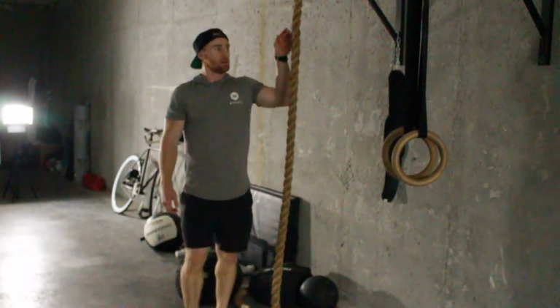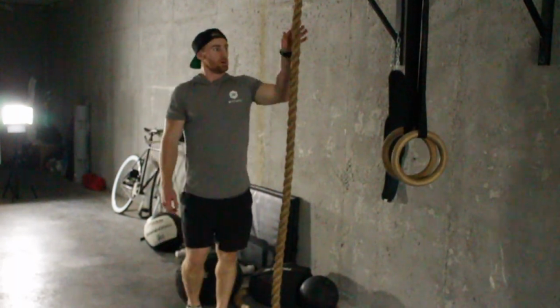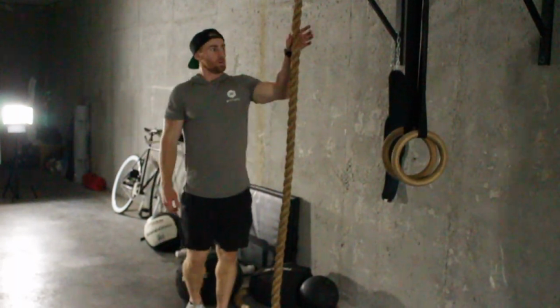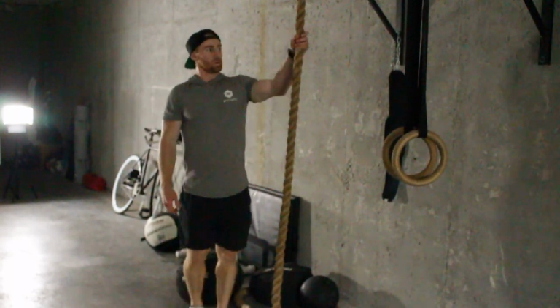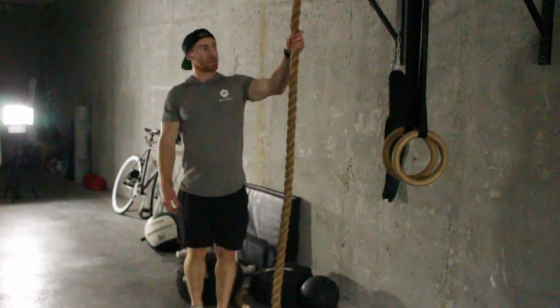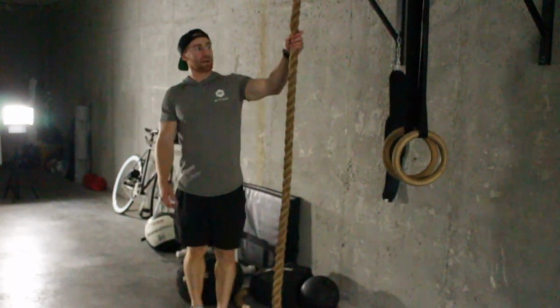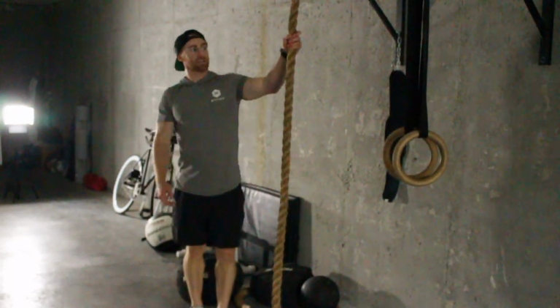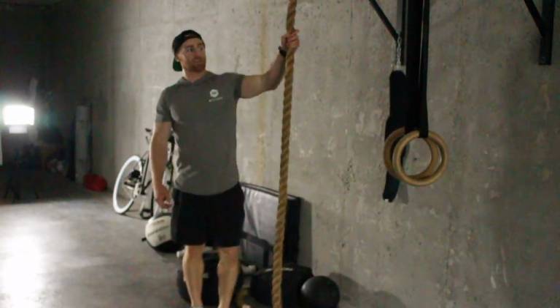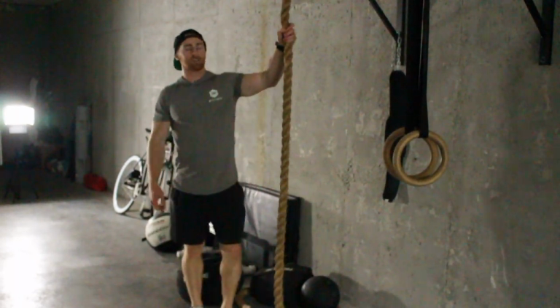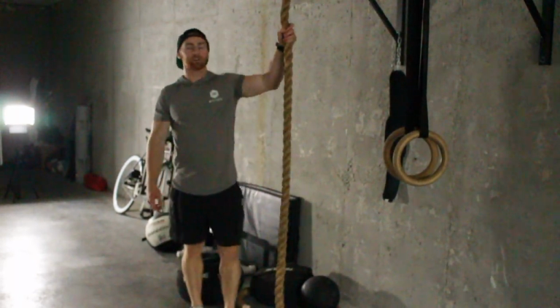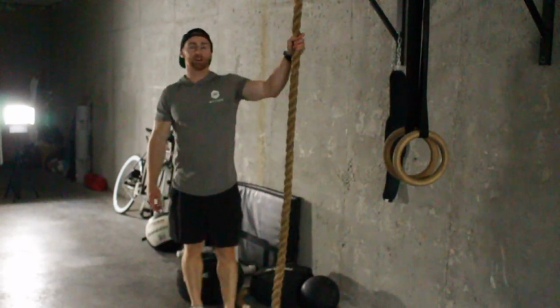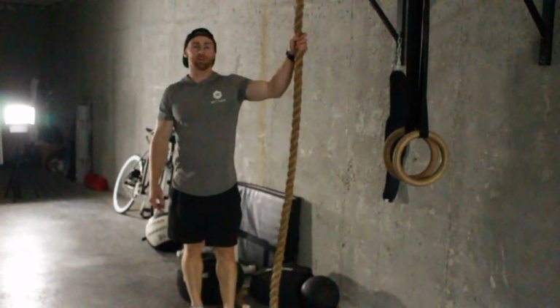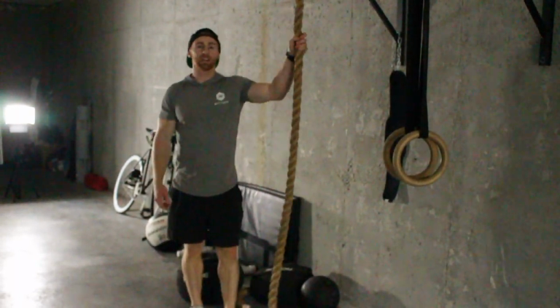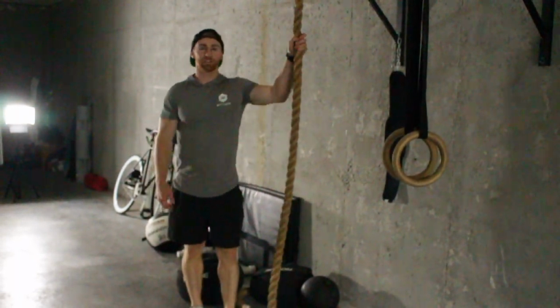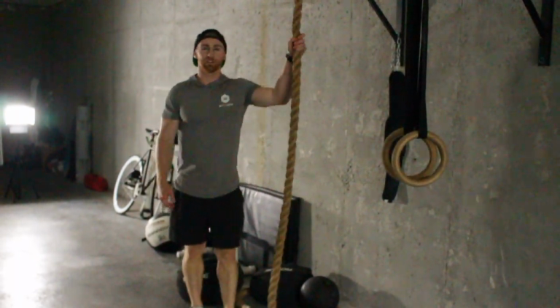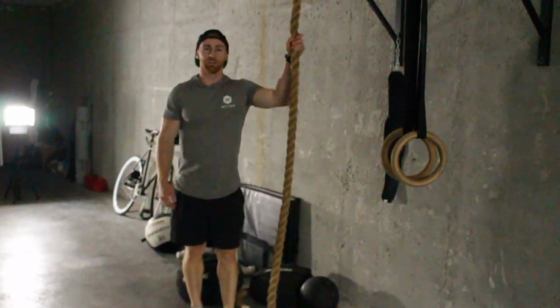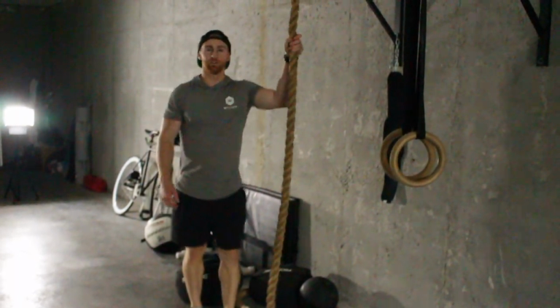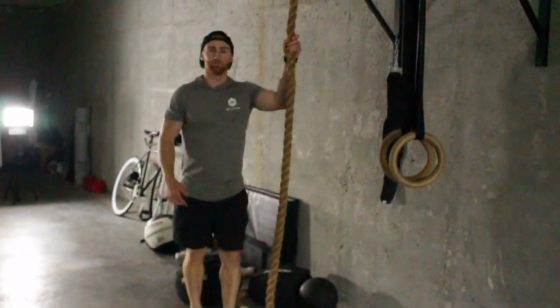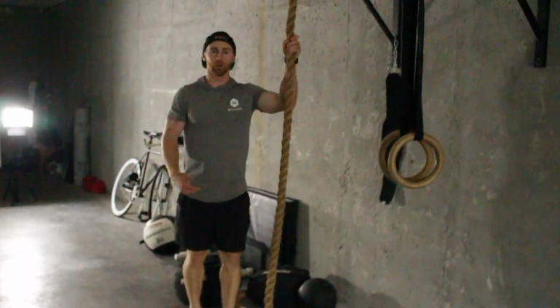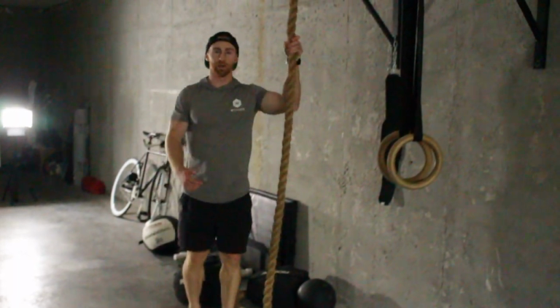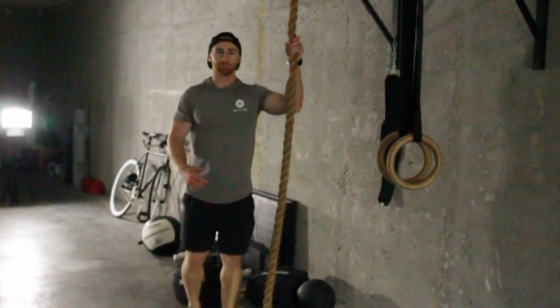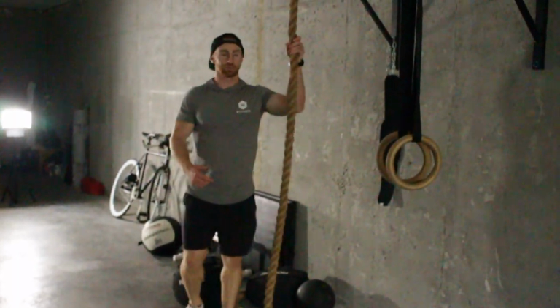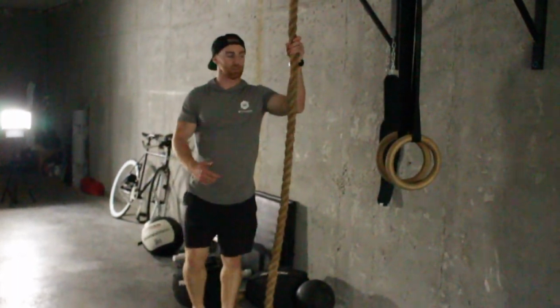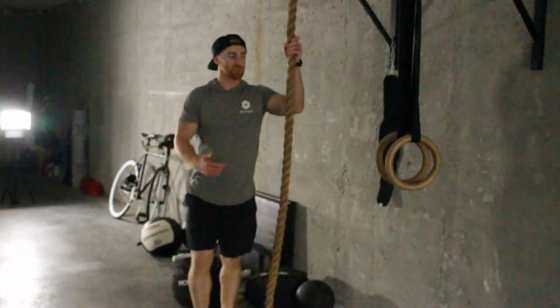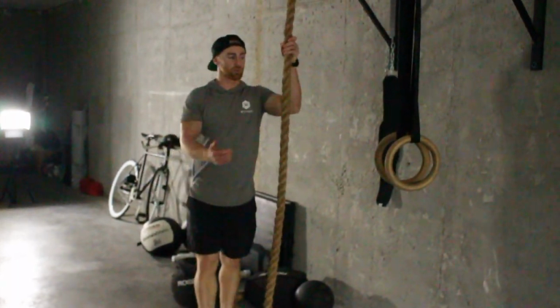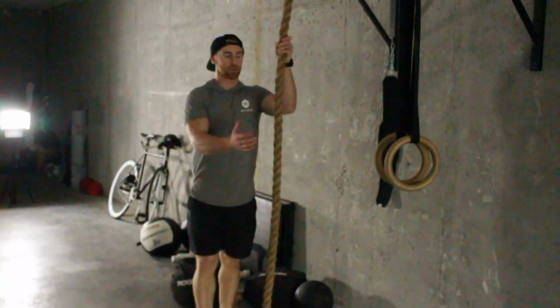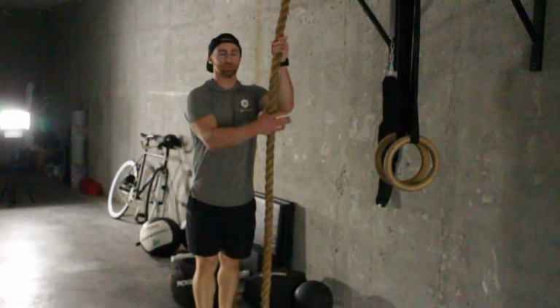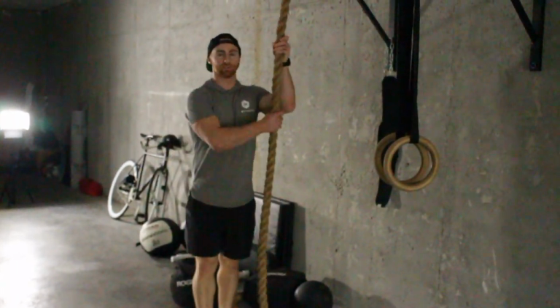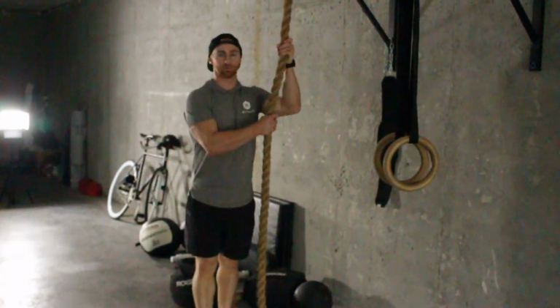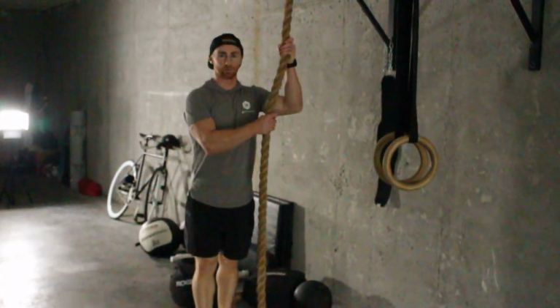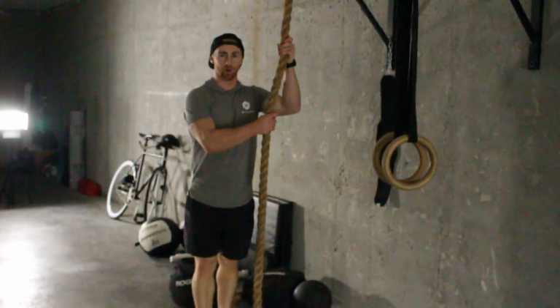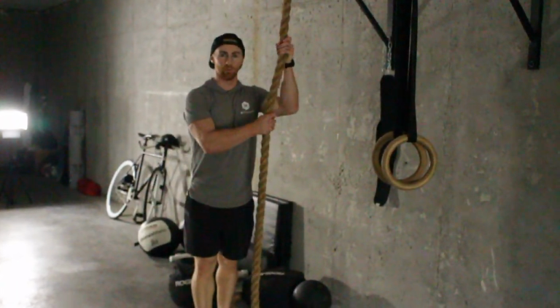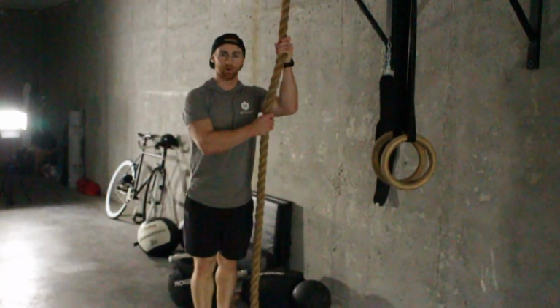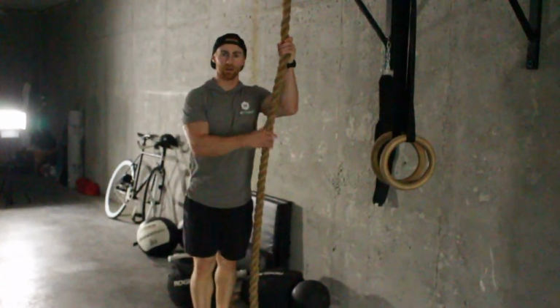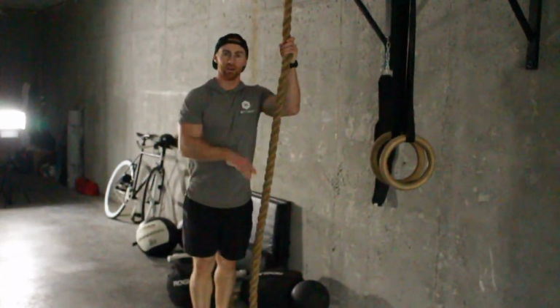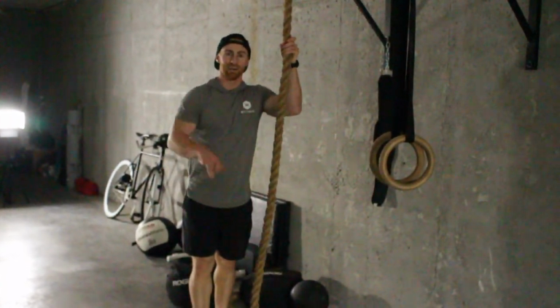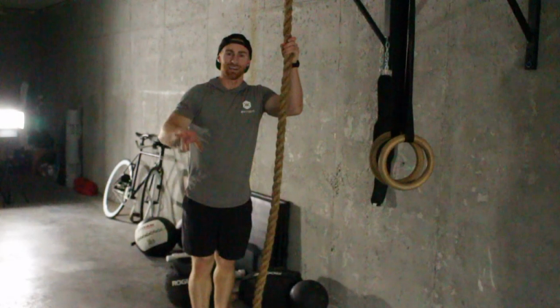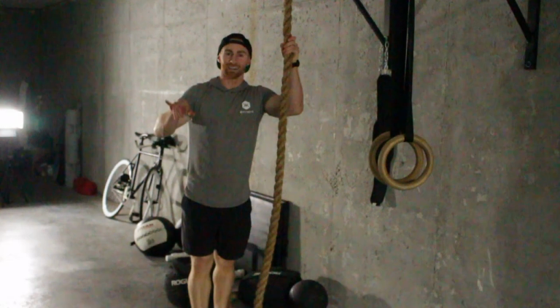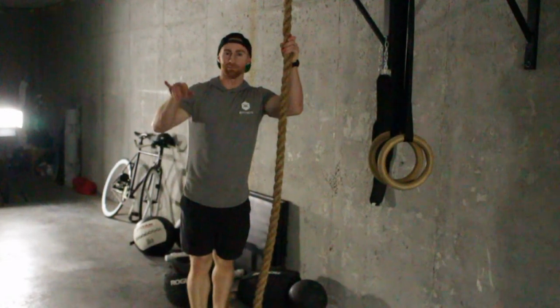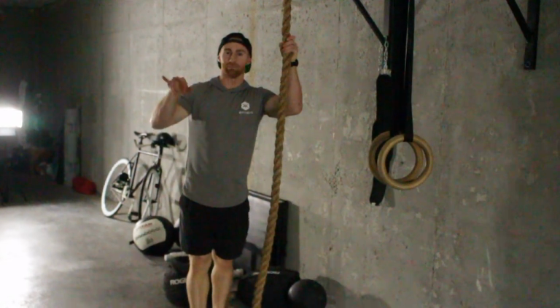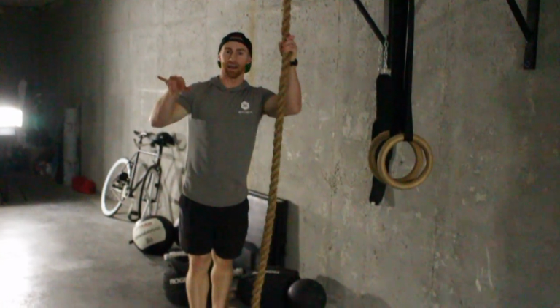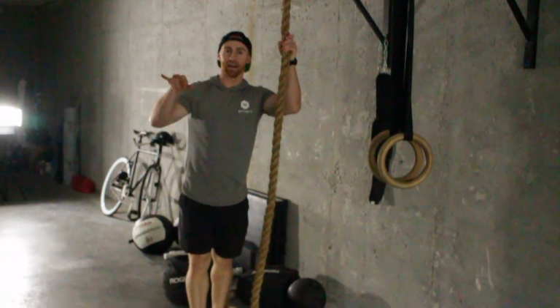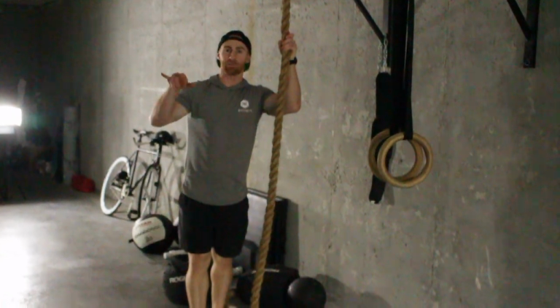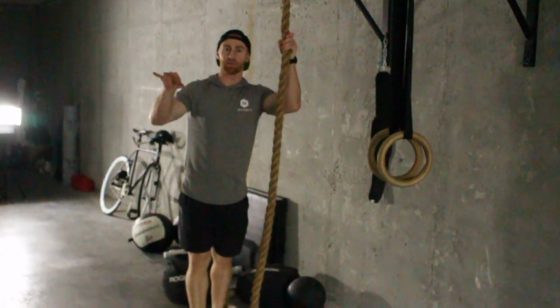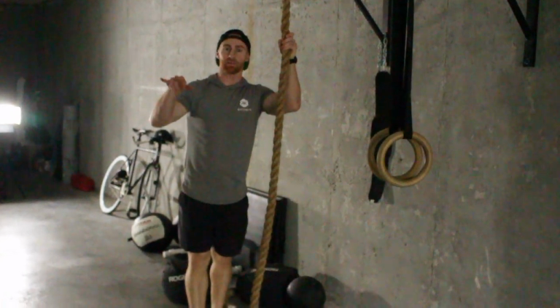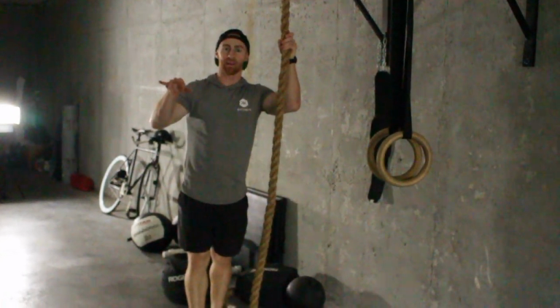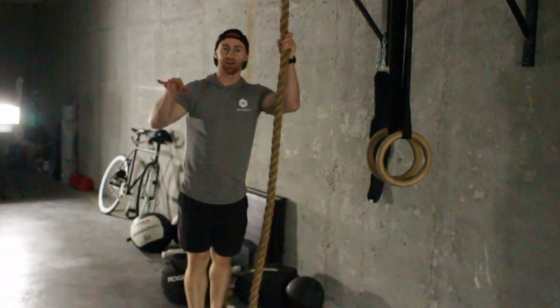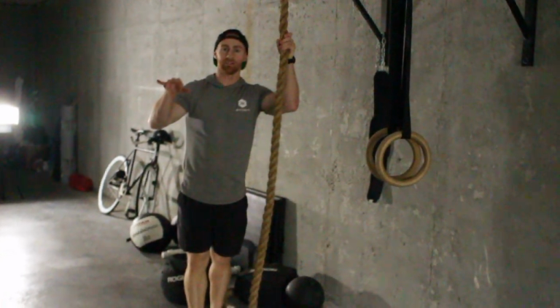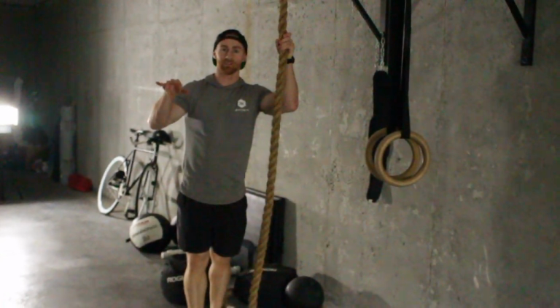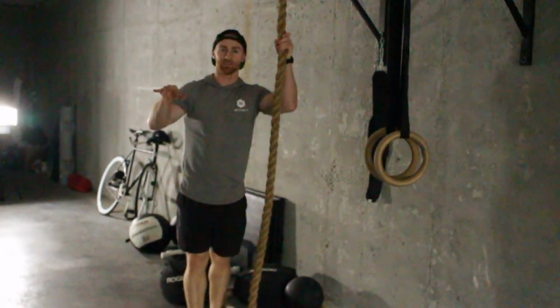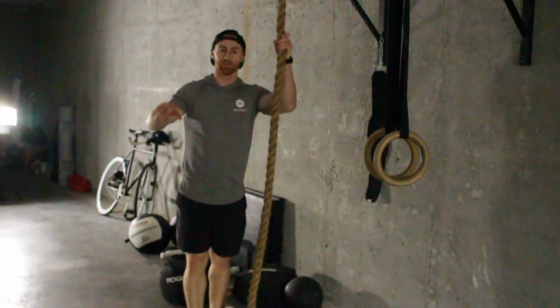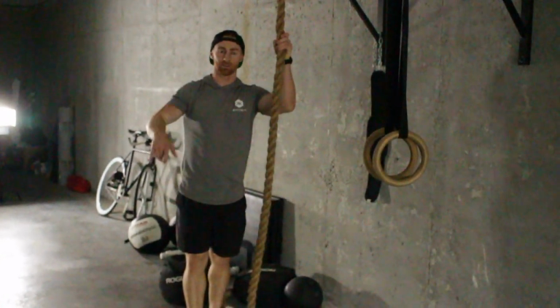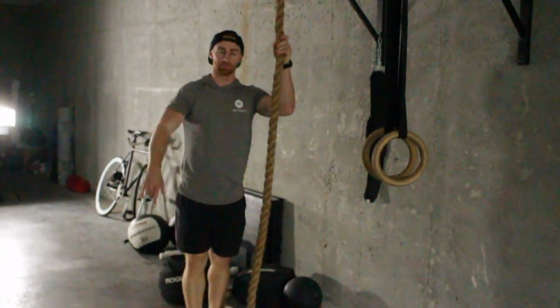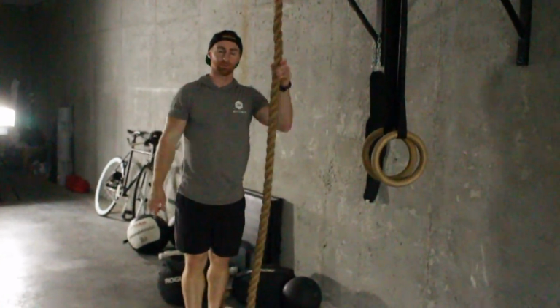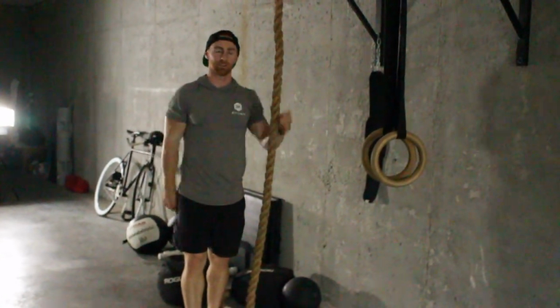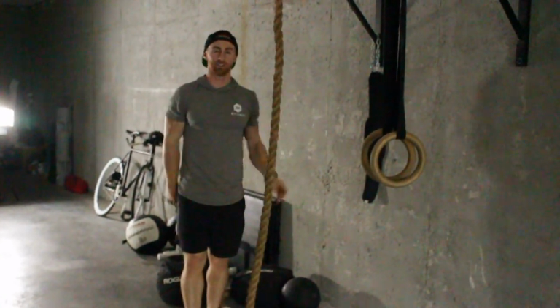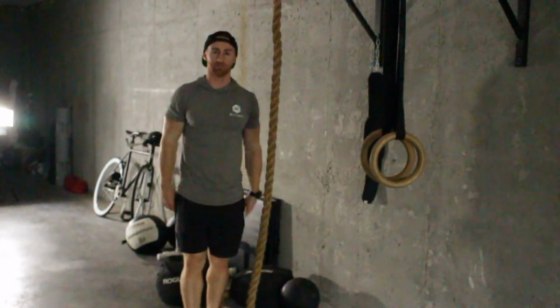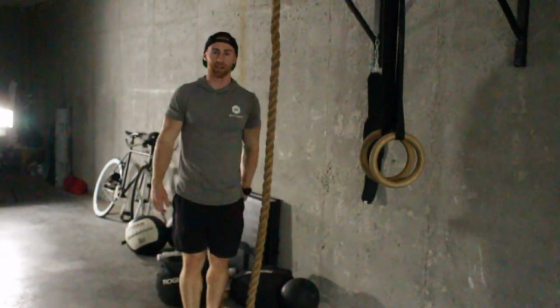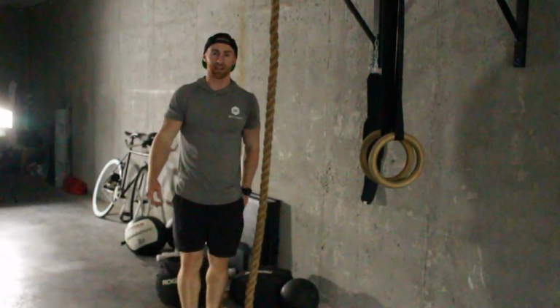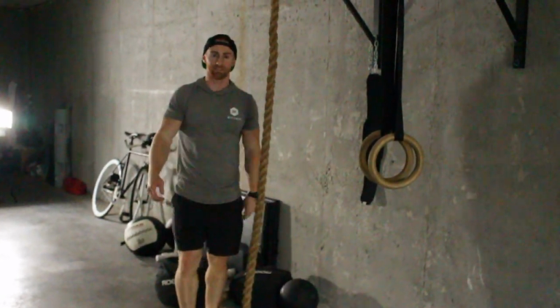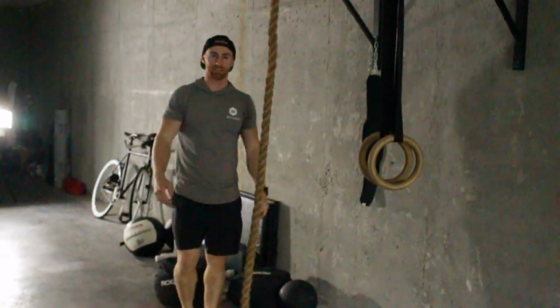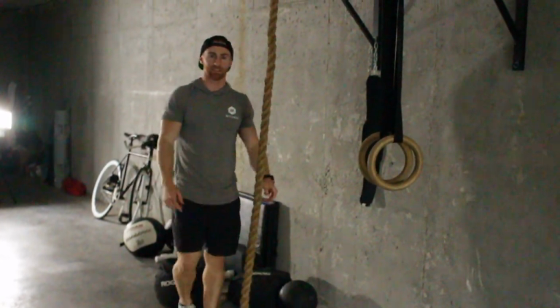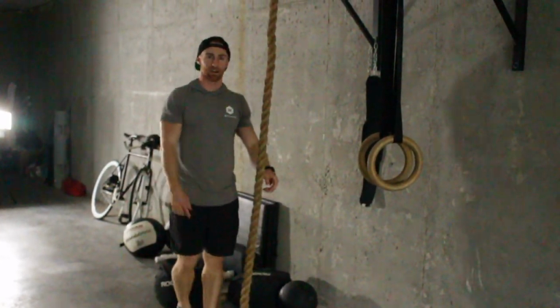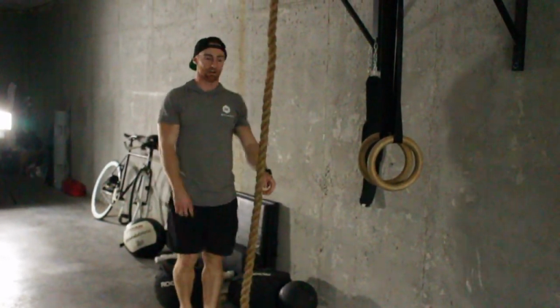We got another variation of pull-up drills. We are using the rope combined with the L-sit — some pretty gymnastic stuff.